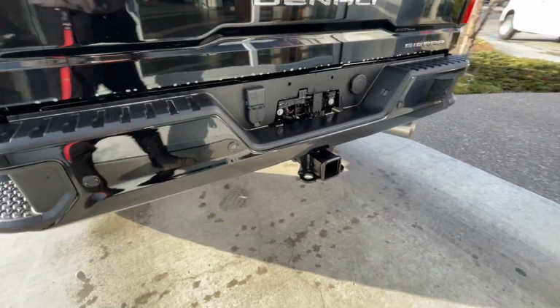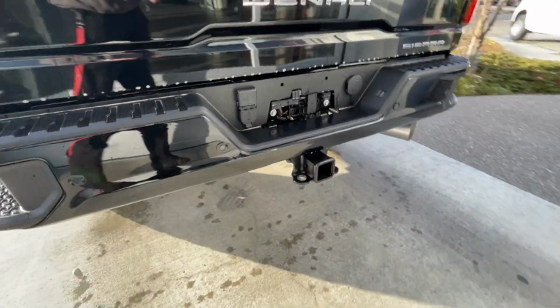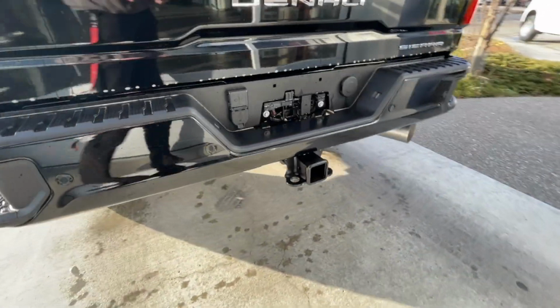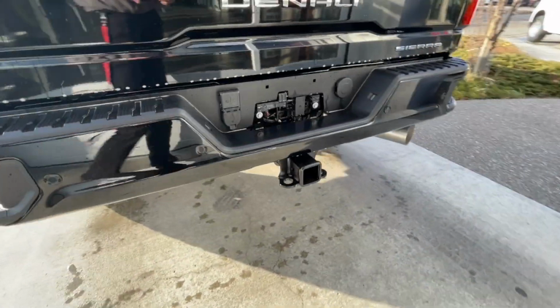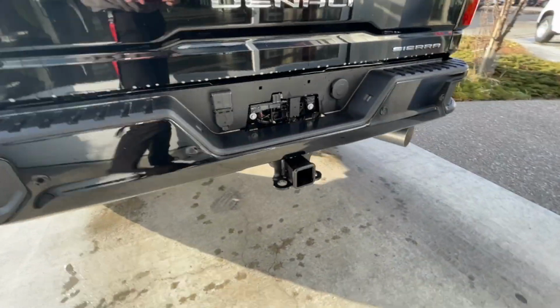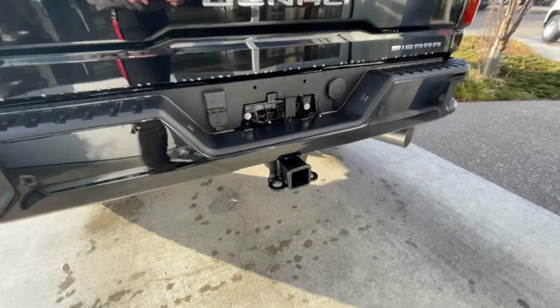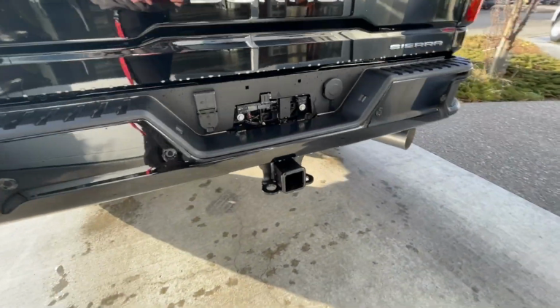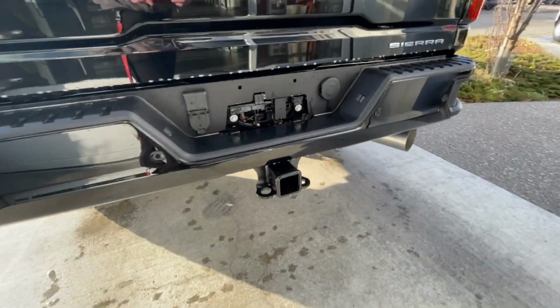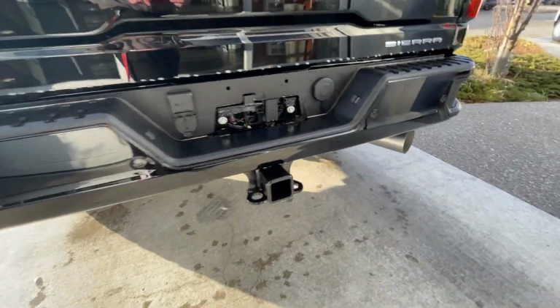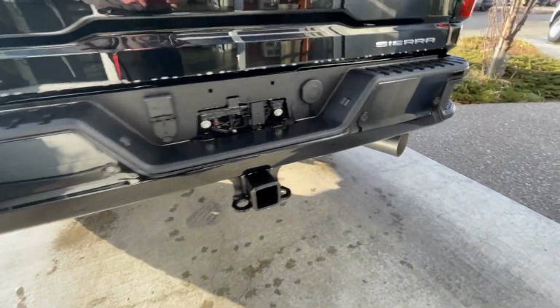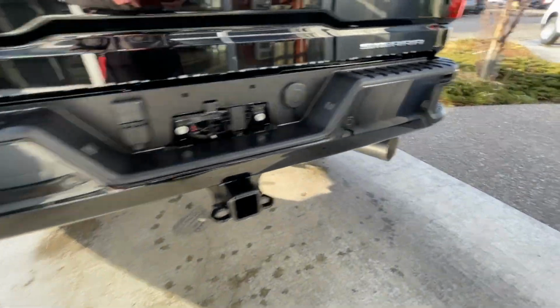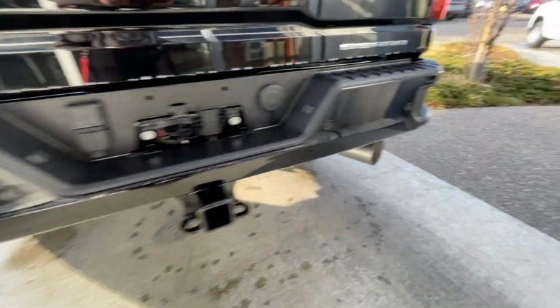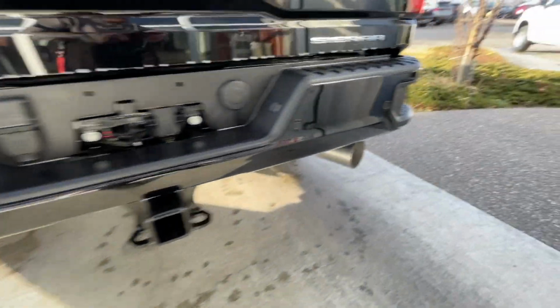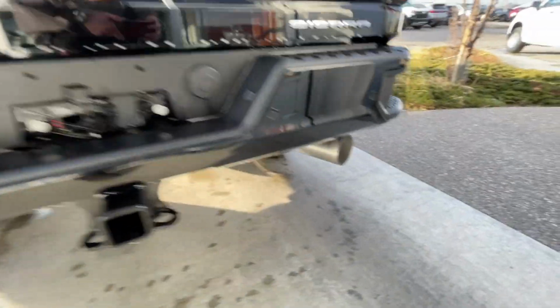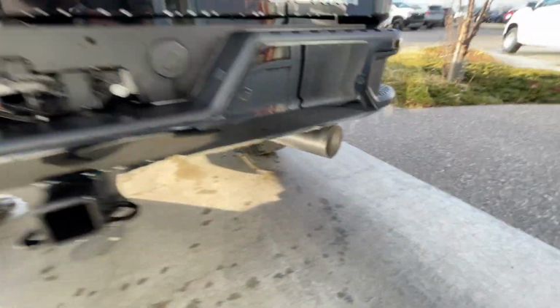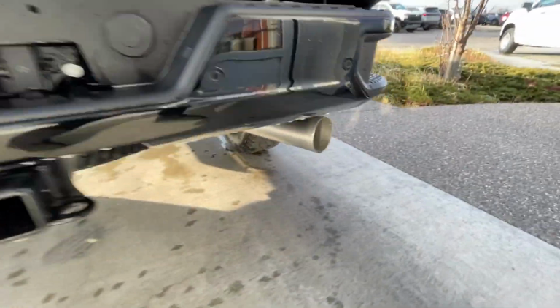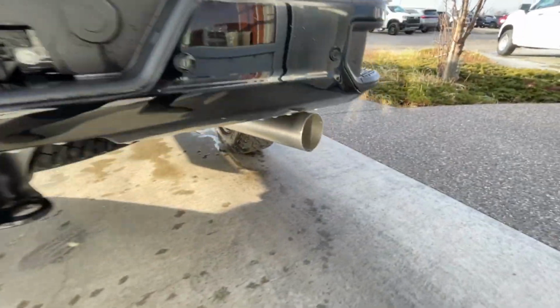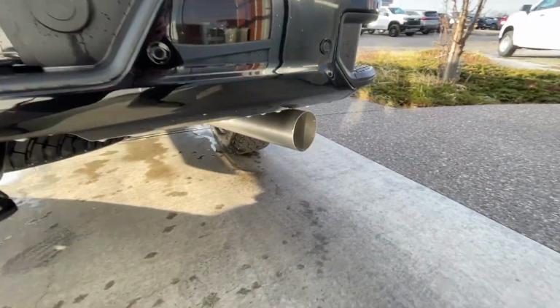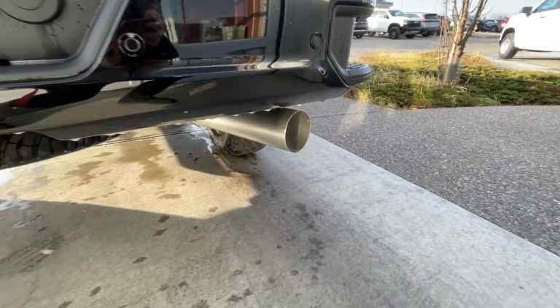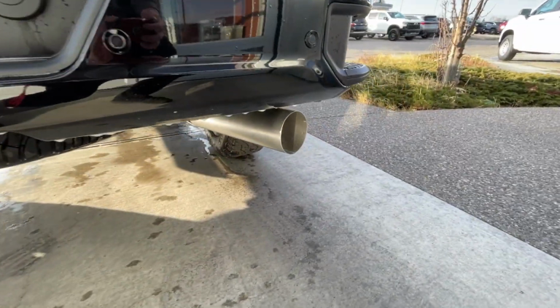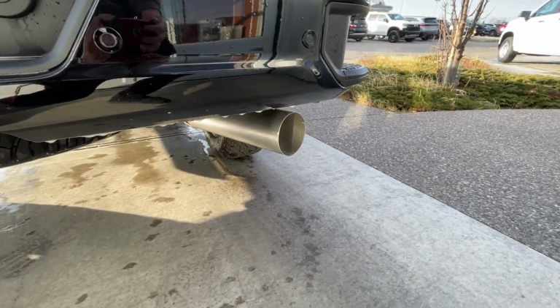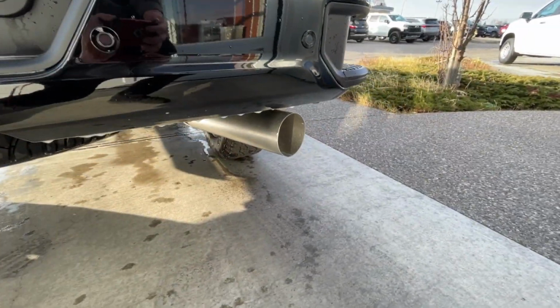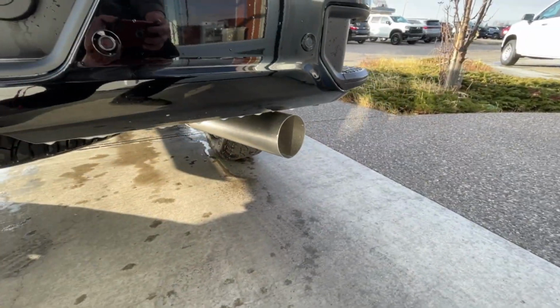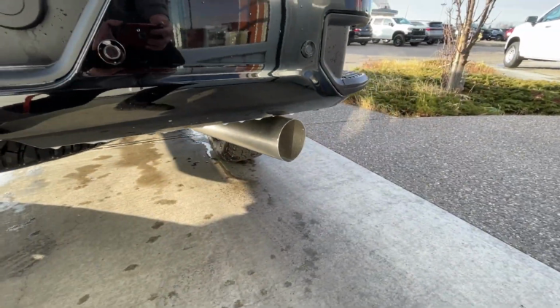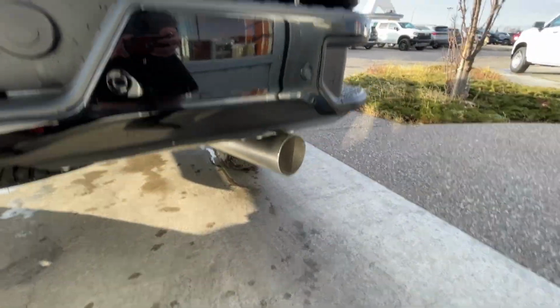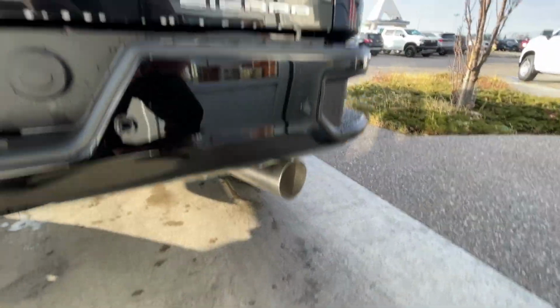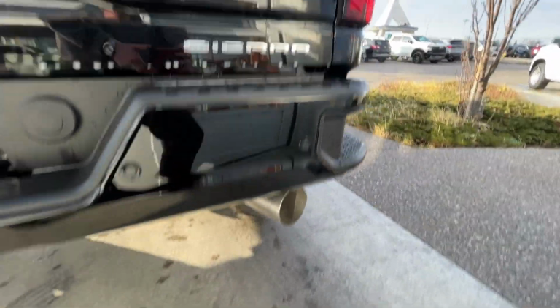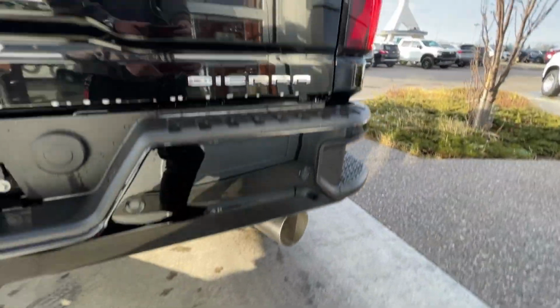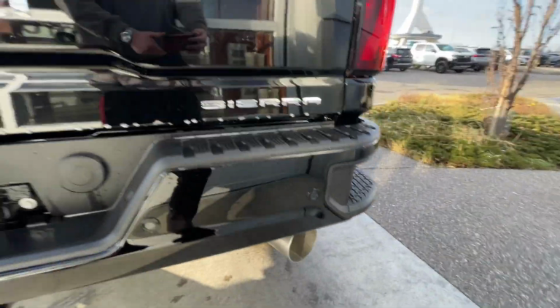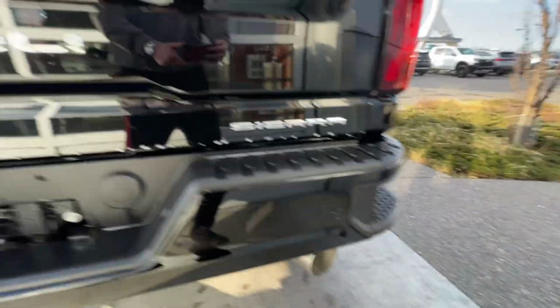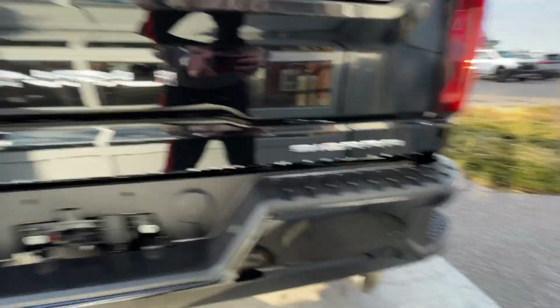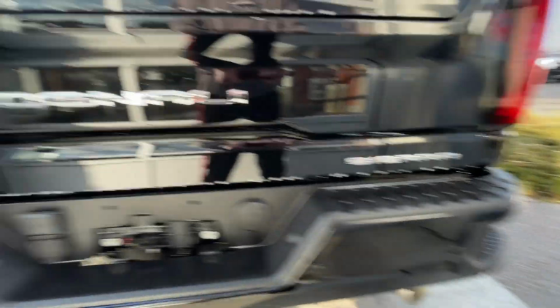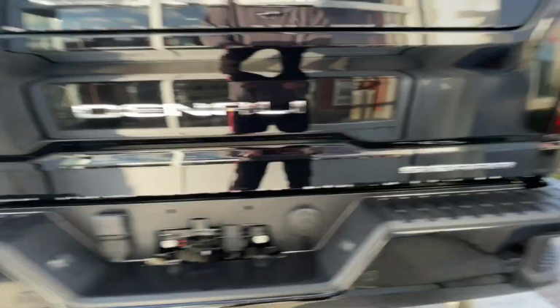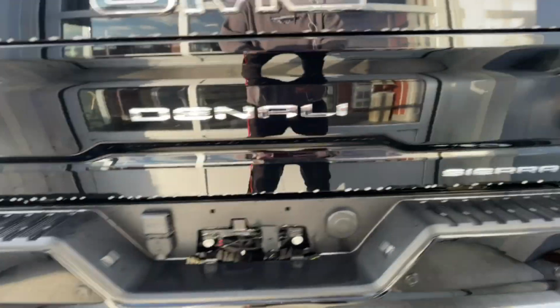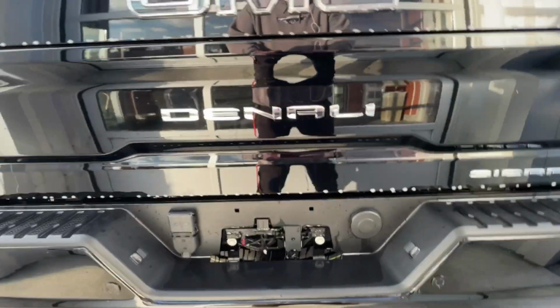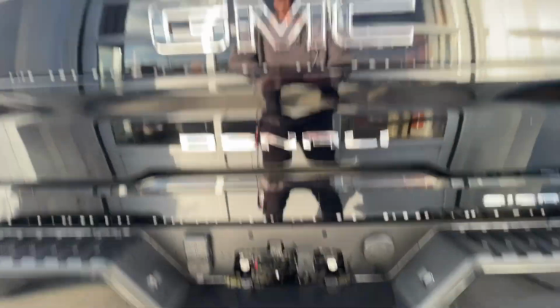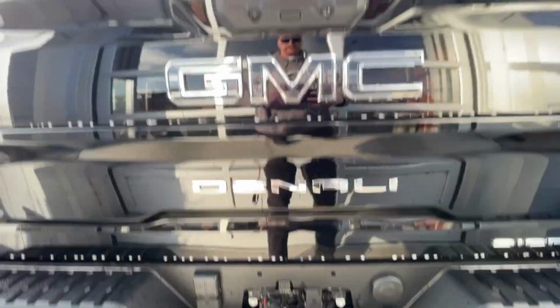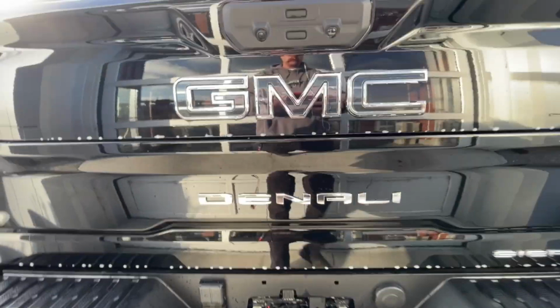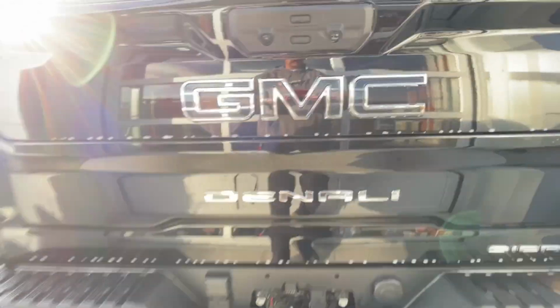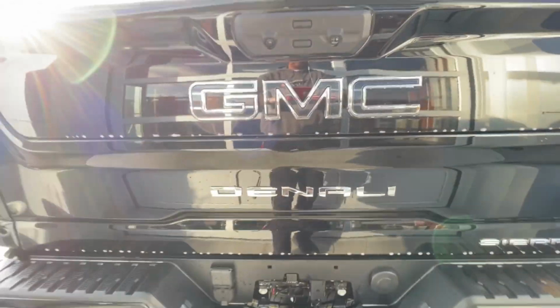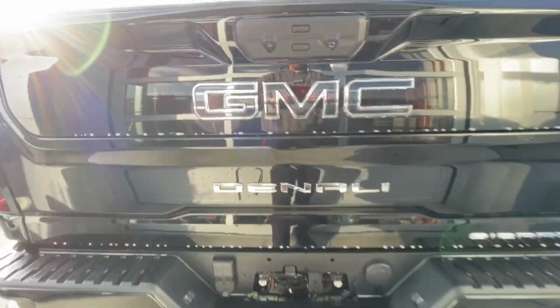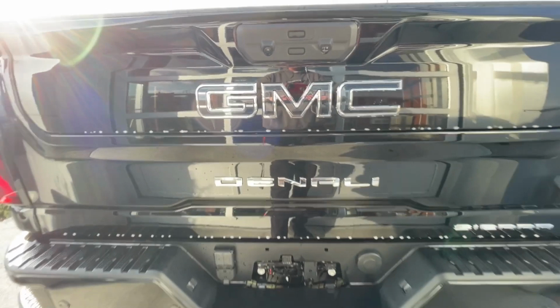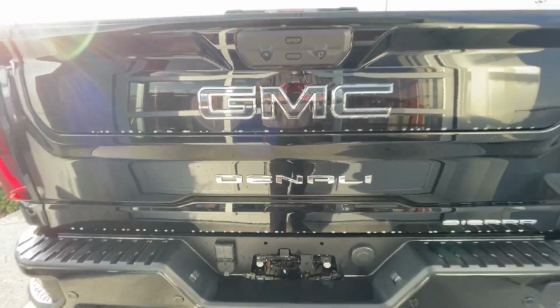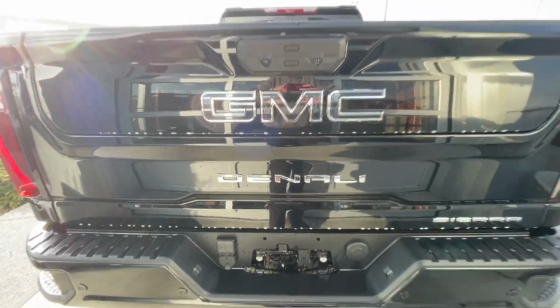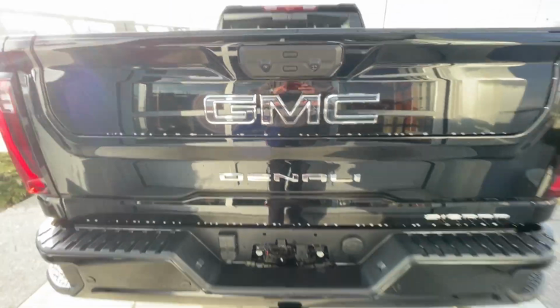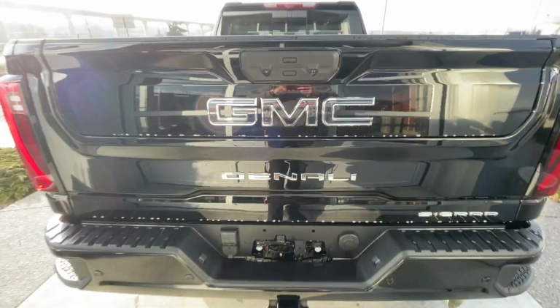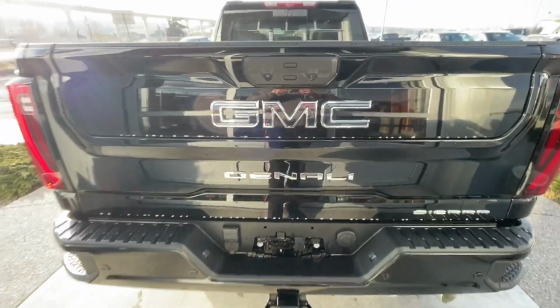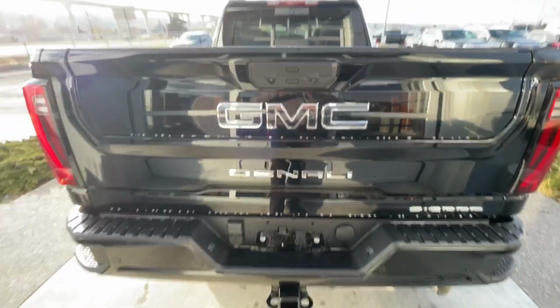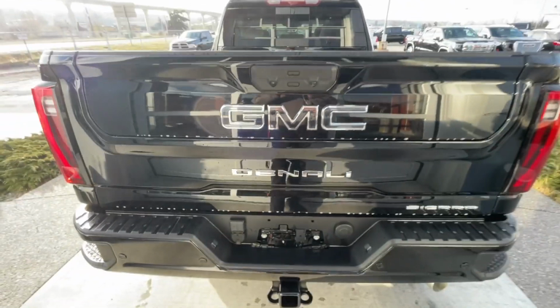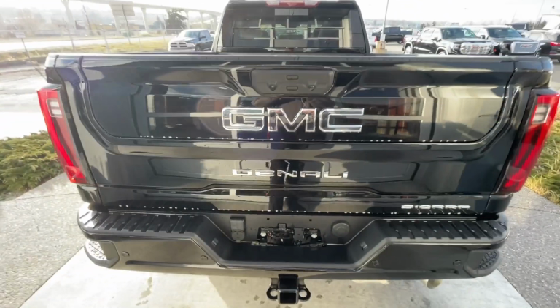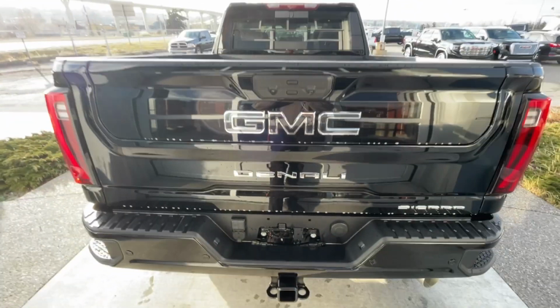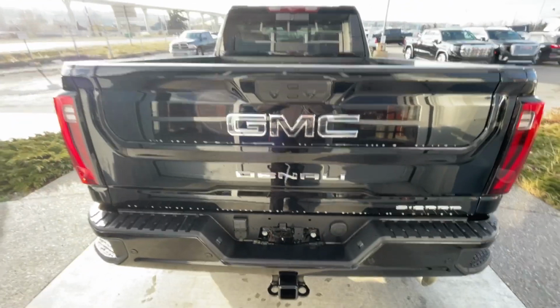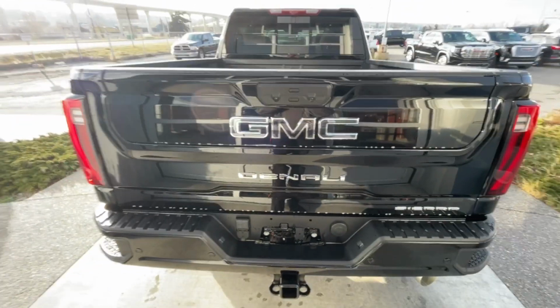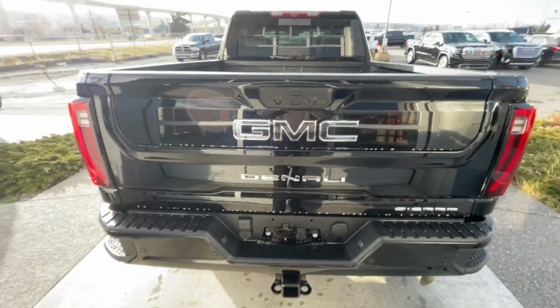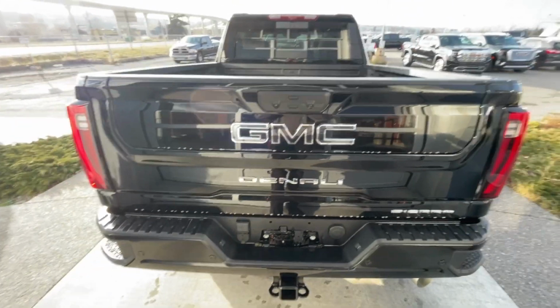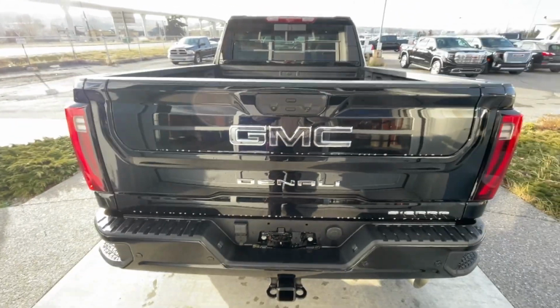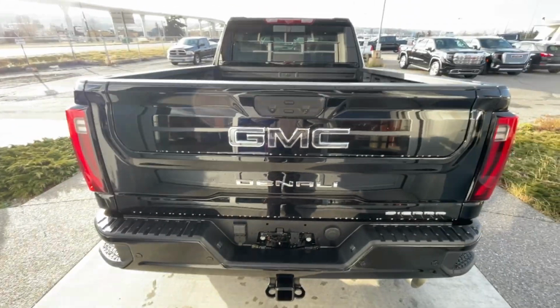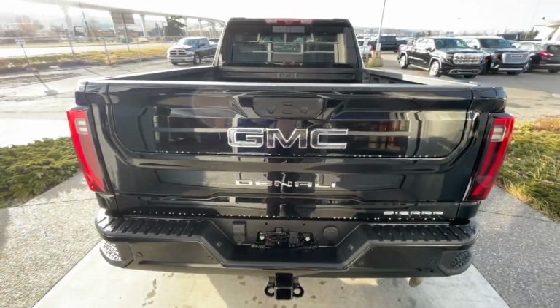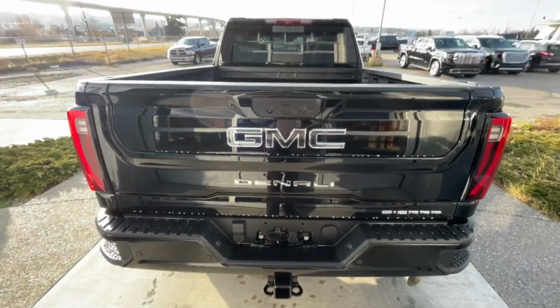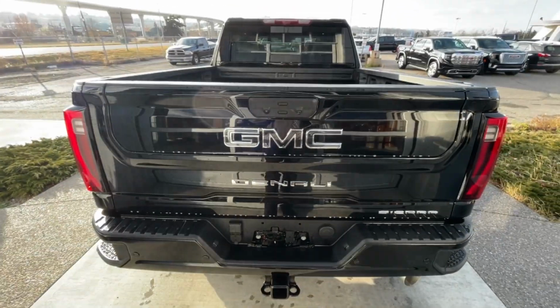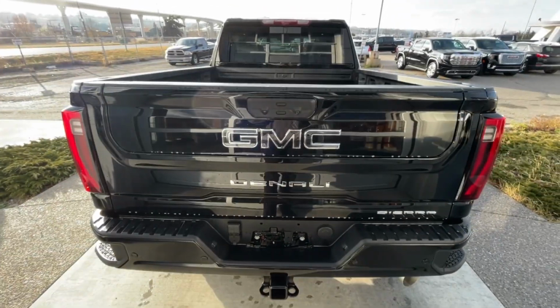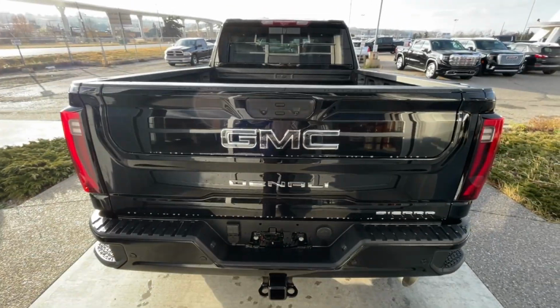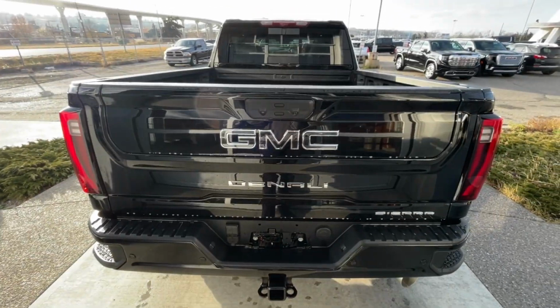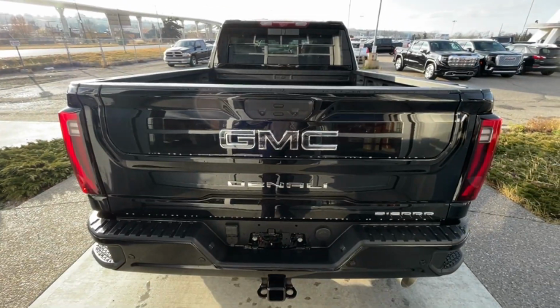A towing package is installed, single-exit exhaust, and Sierra, Denali, and black GMC badges can all be found here on the Multi-Pro tailgate.